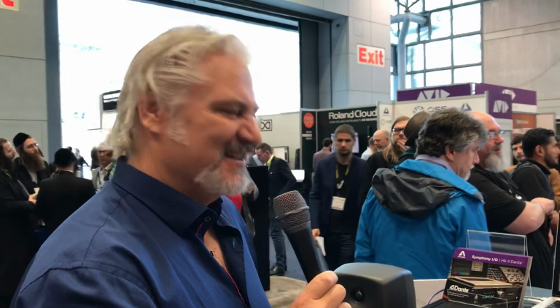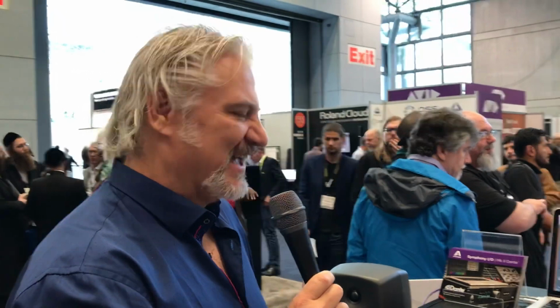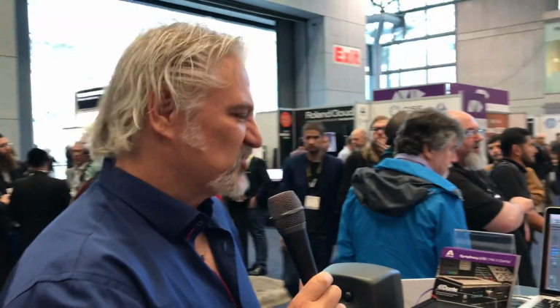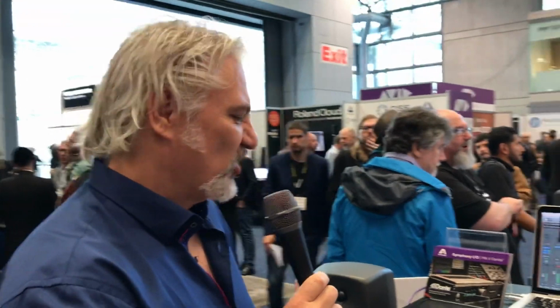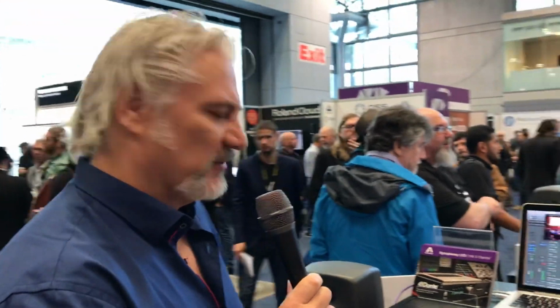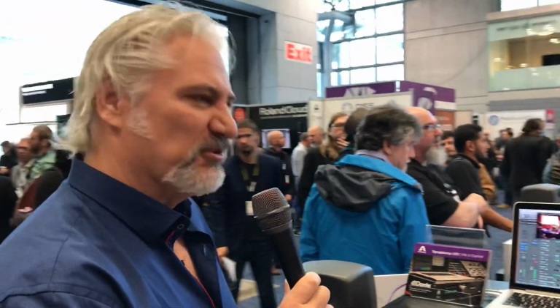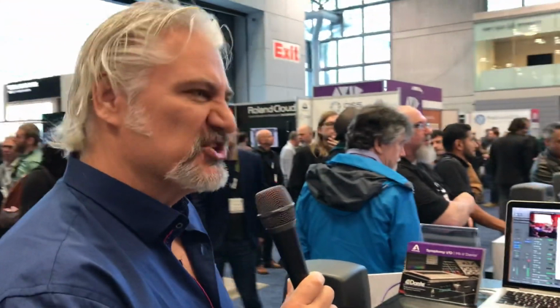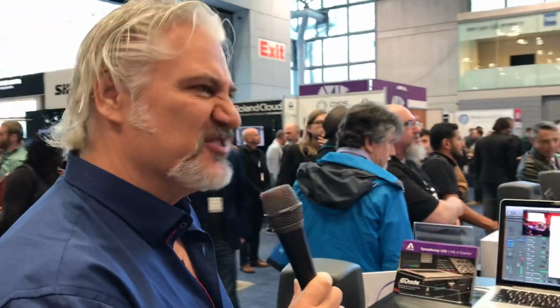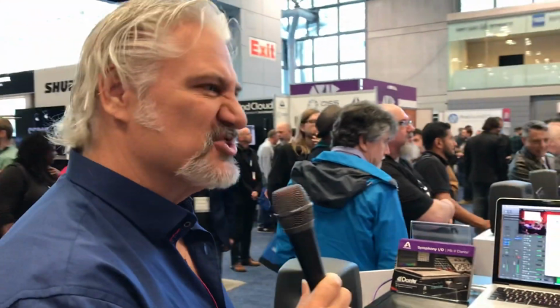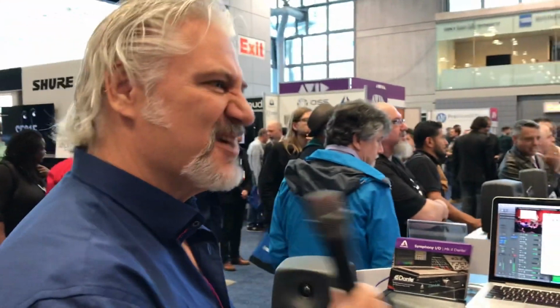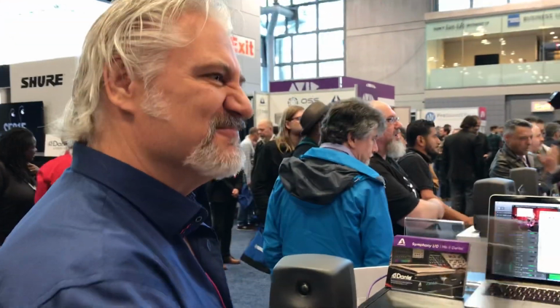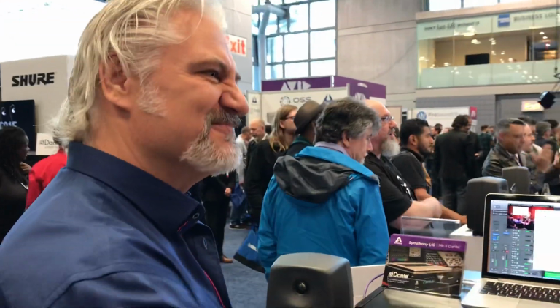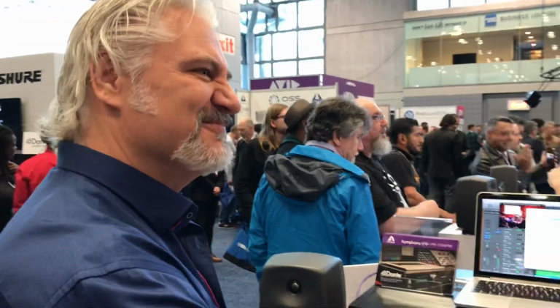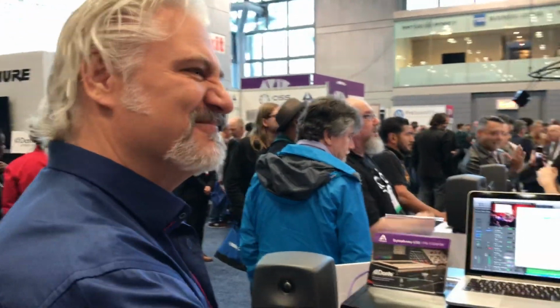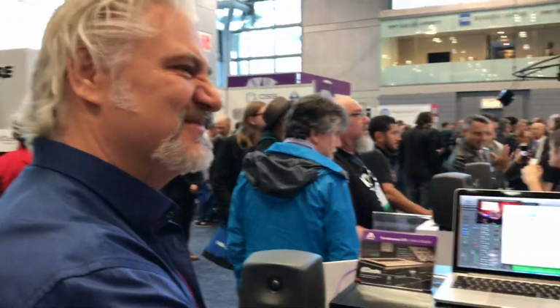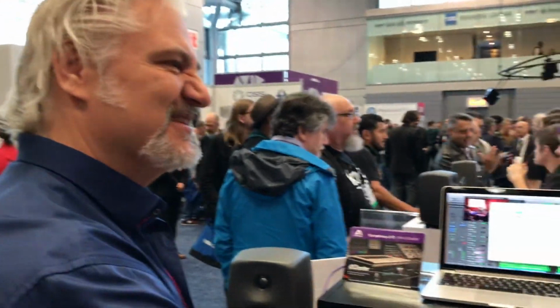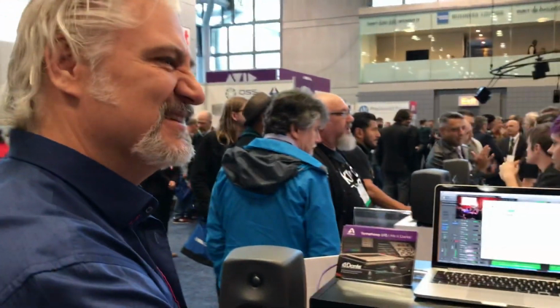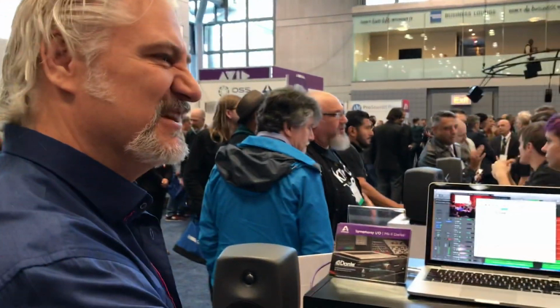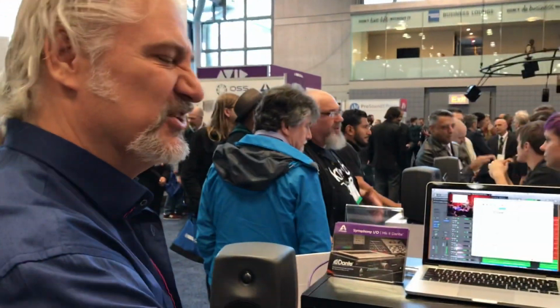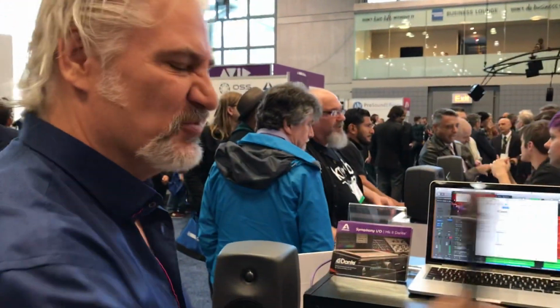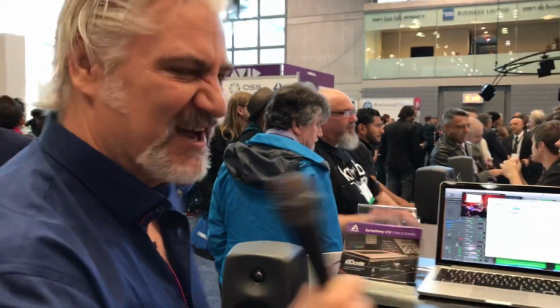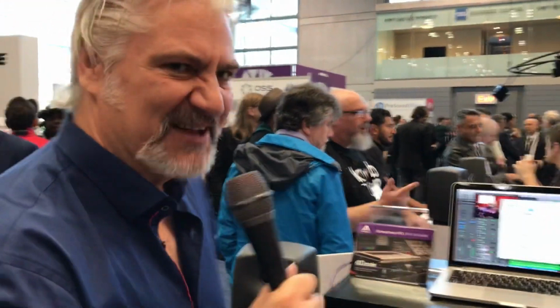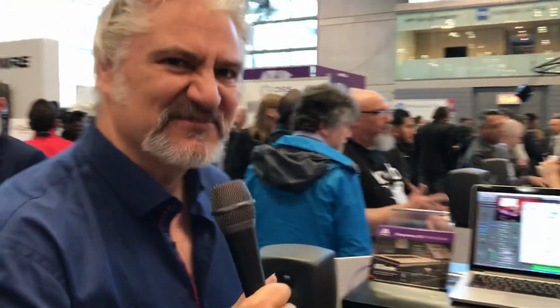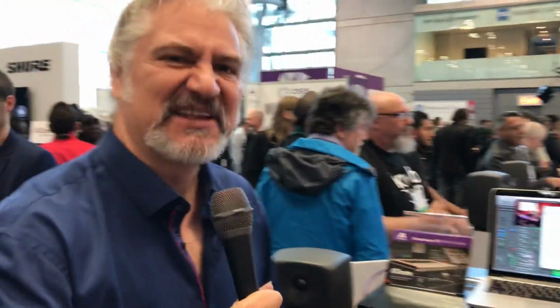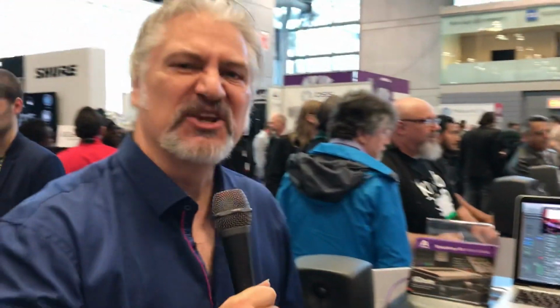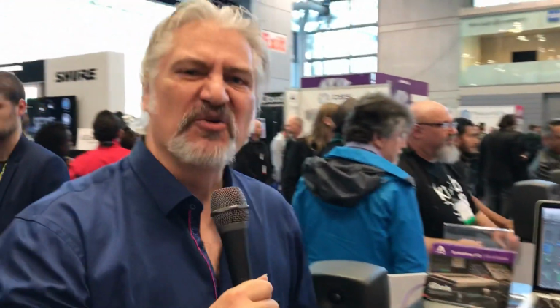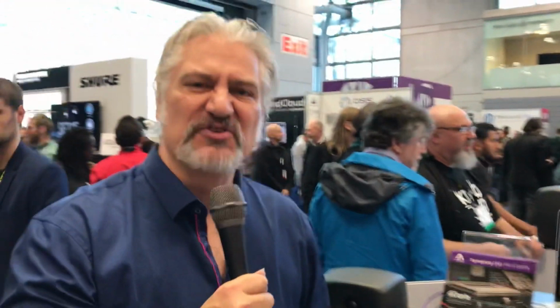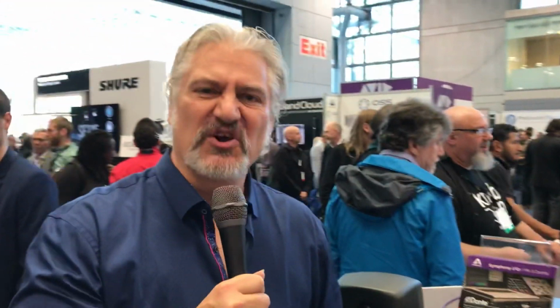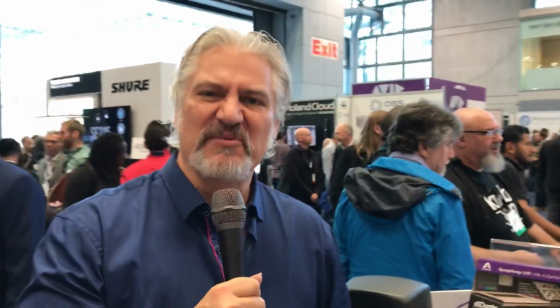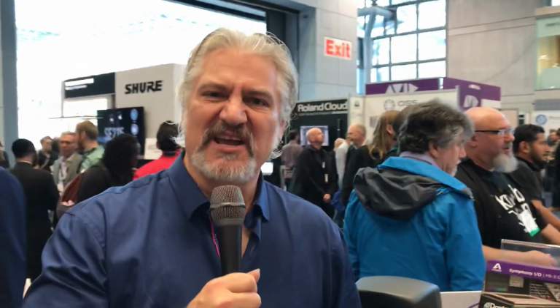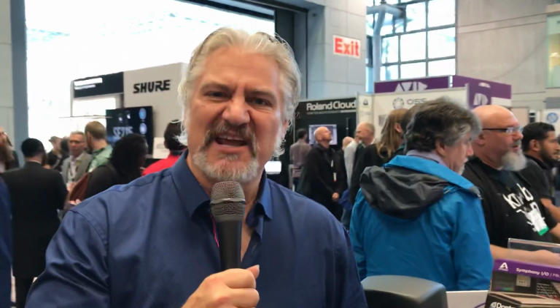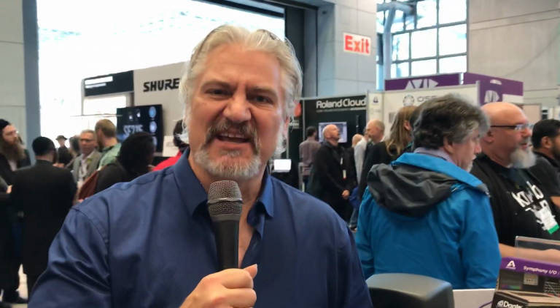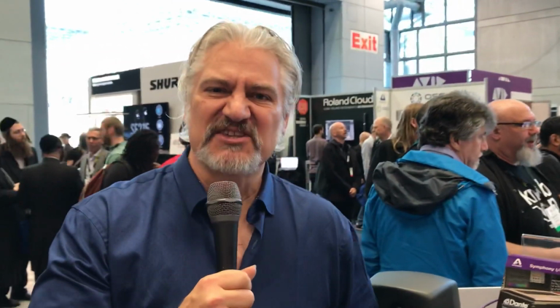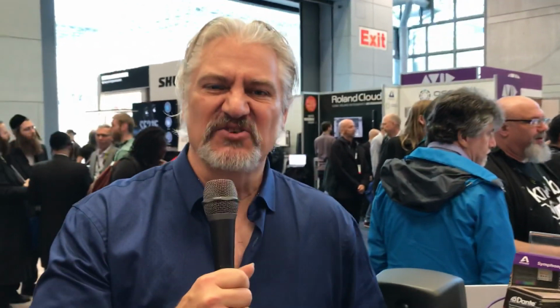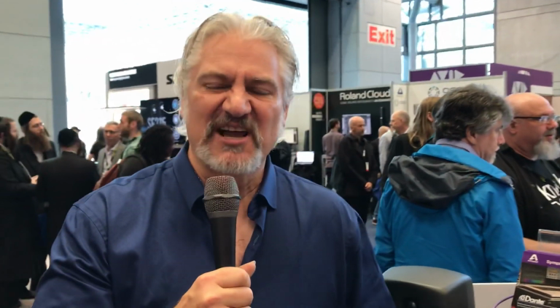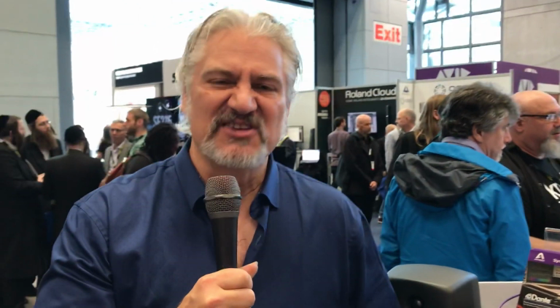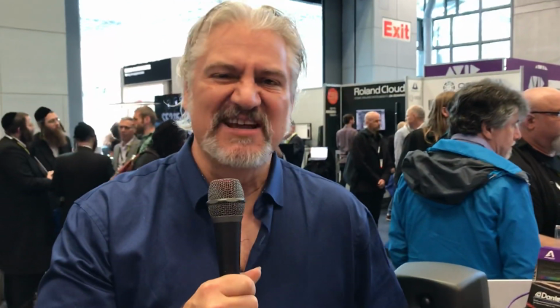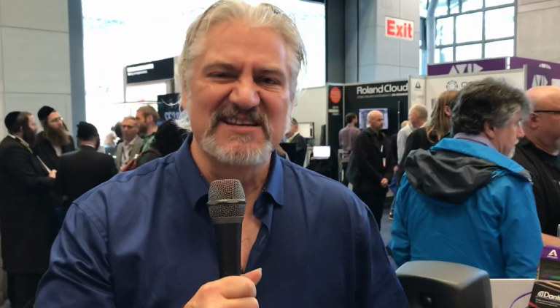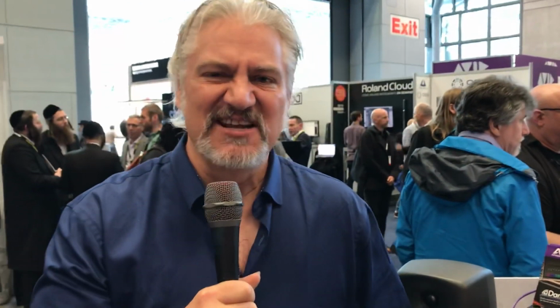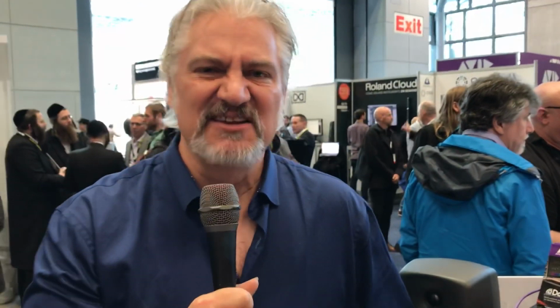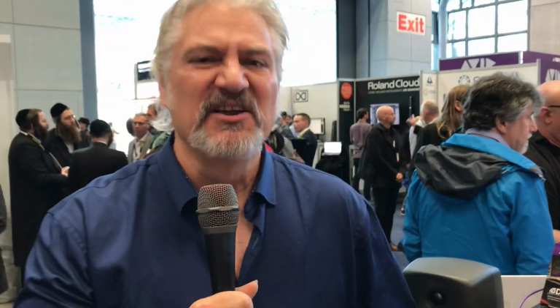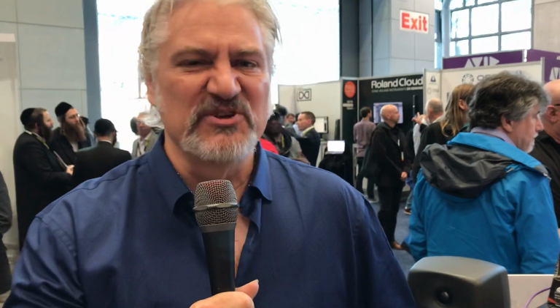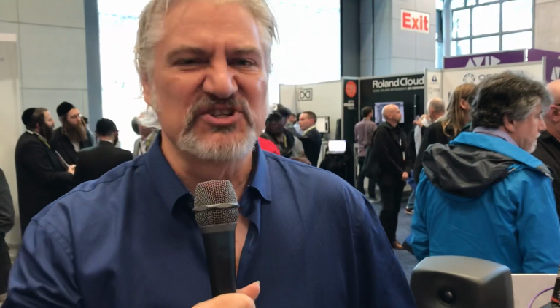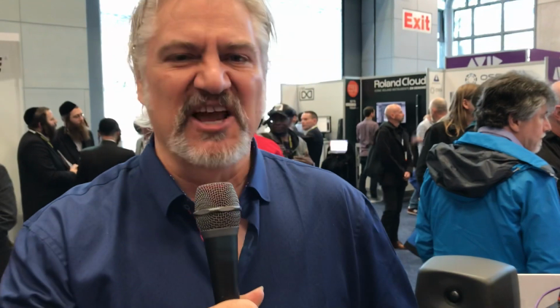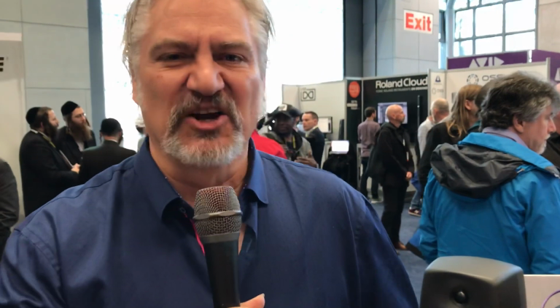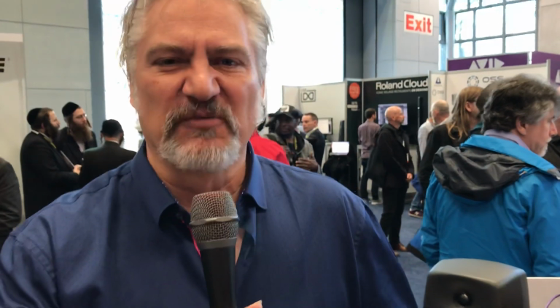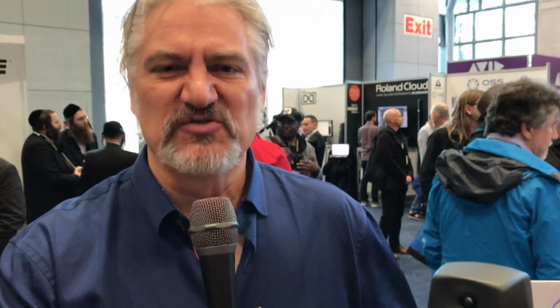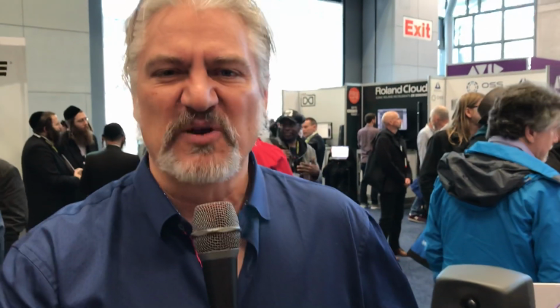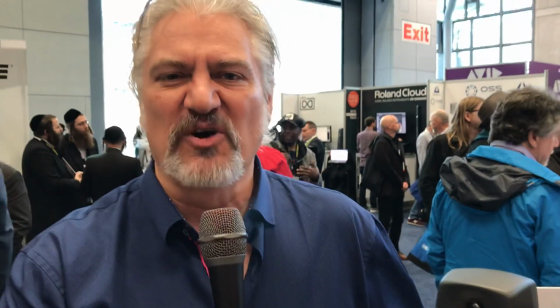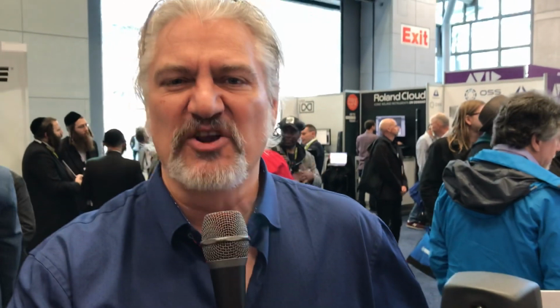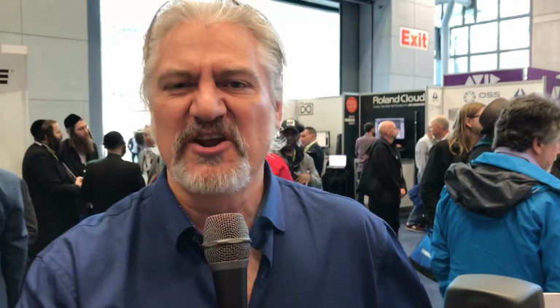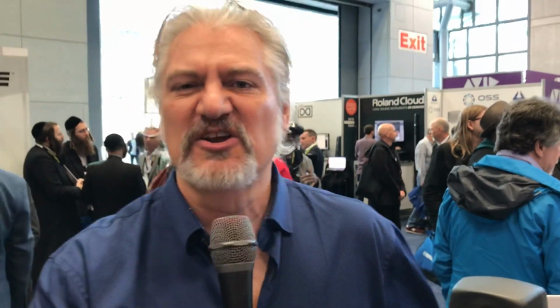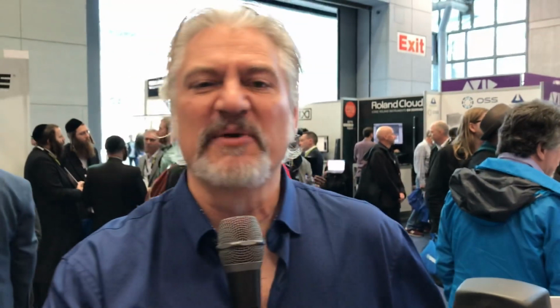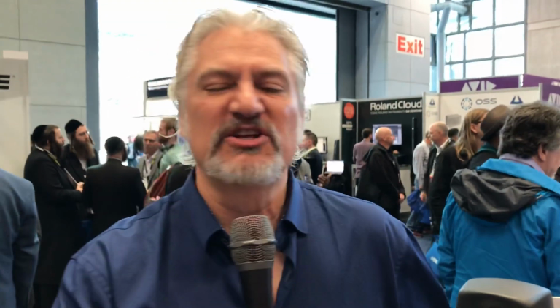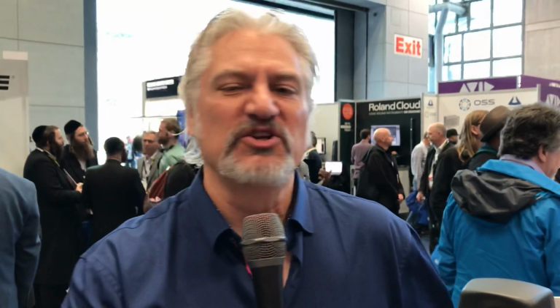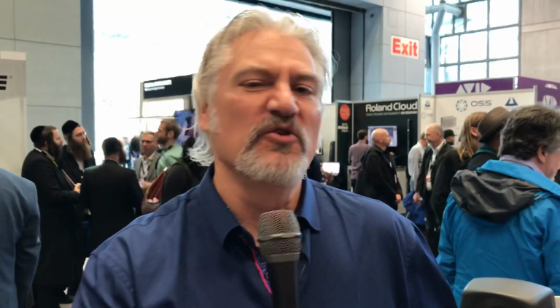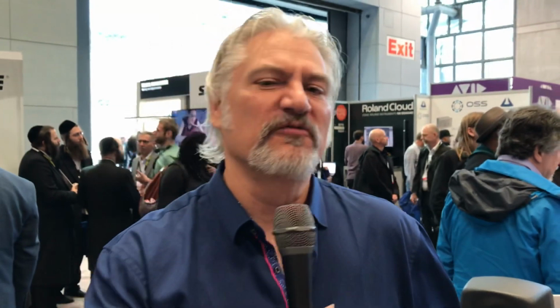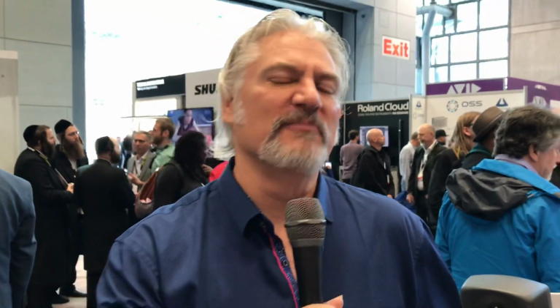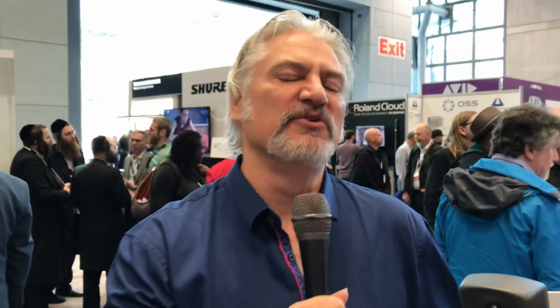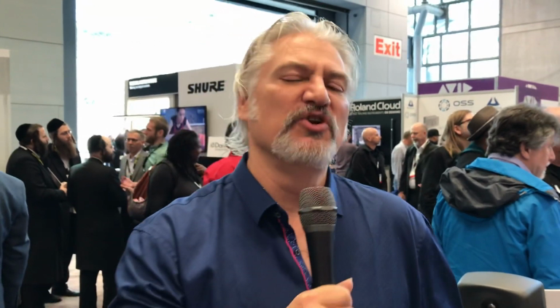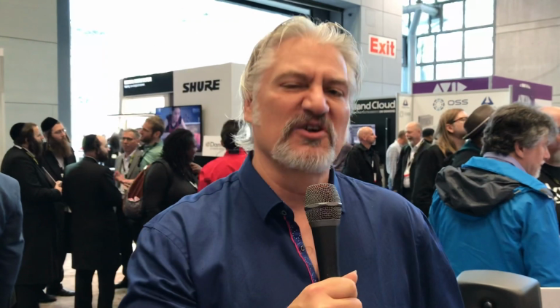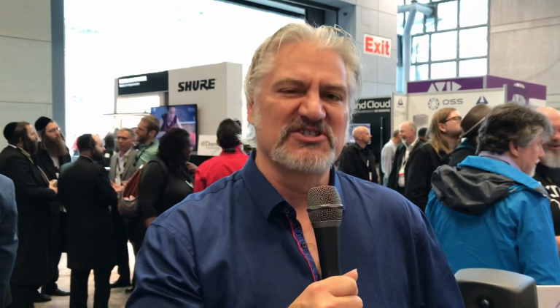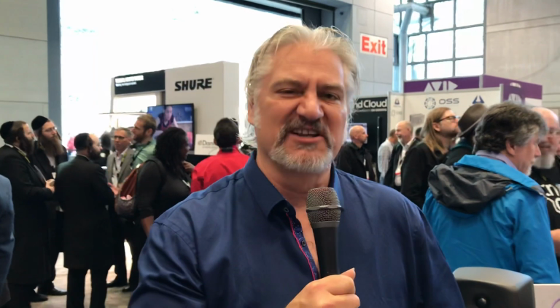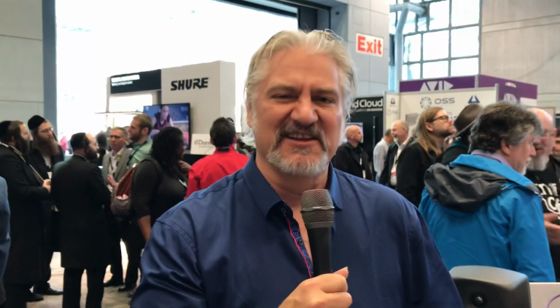Thanks, Carl. I appreciate your time. Thank you, Mitch. You bet. And thank you for joining me at AES 2018. Mitch Gallagher from Sweetwater, coming to you from New York City. Thank you.